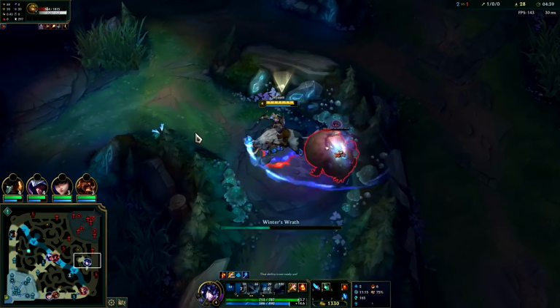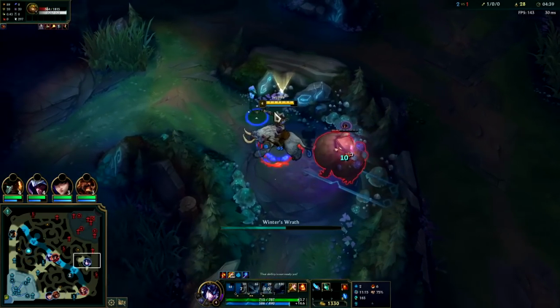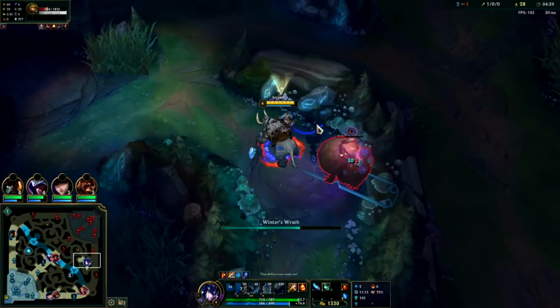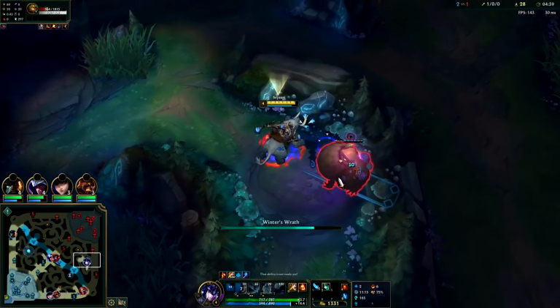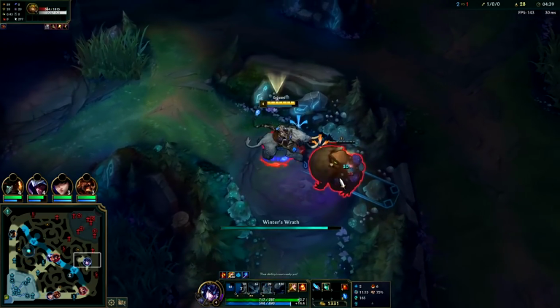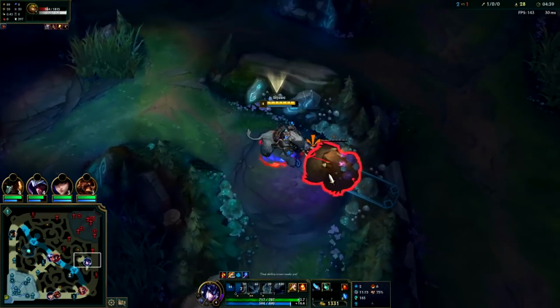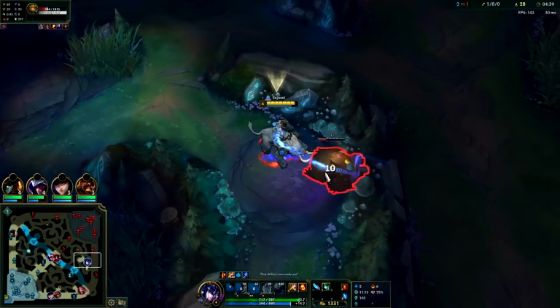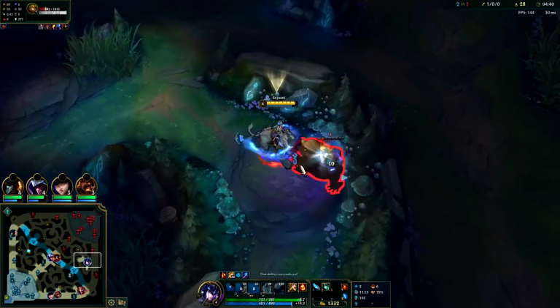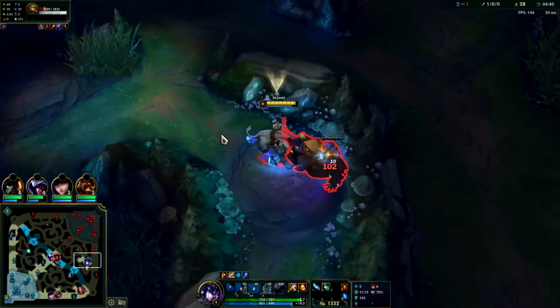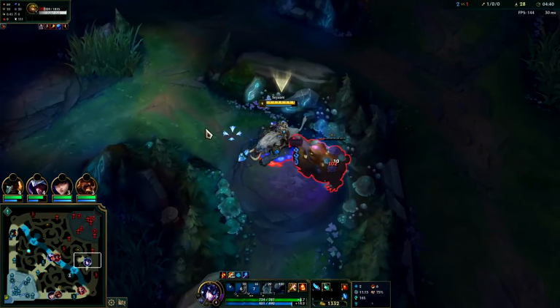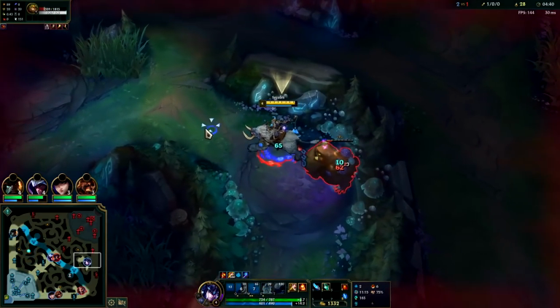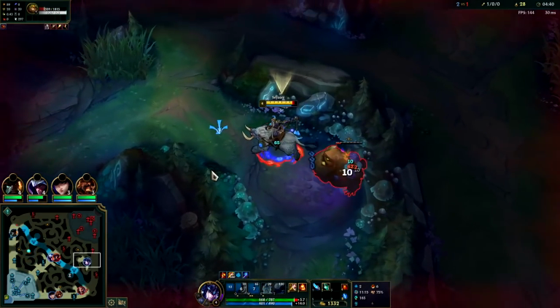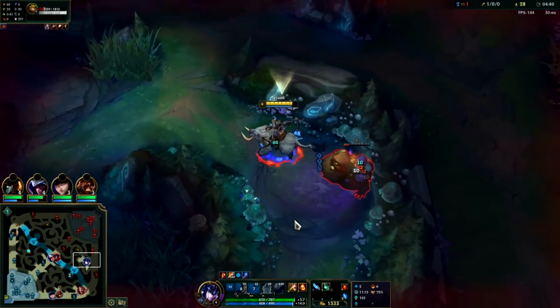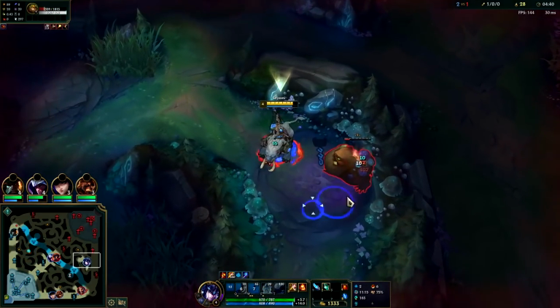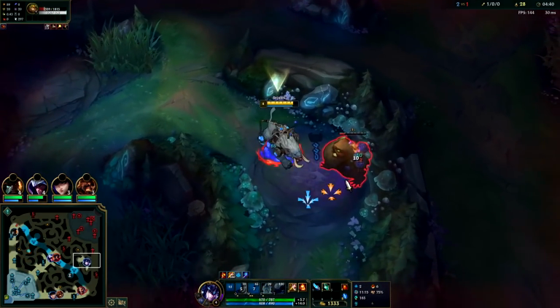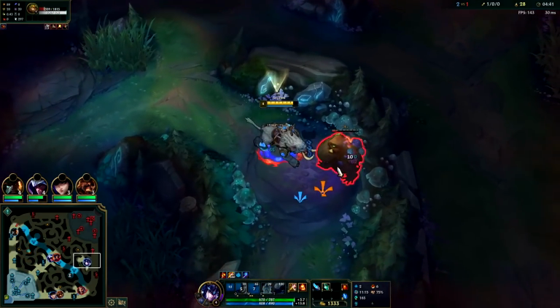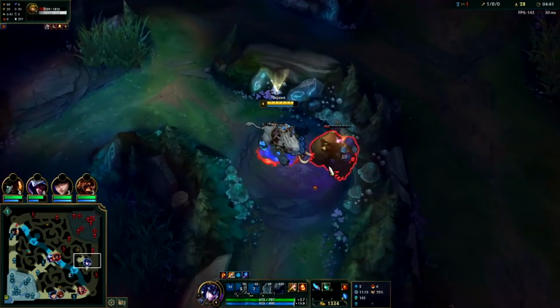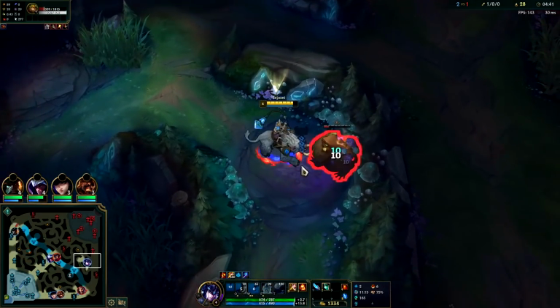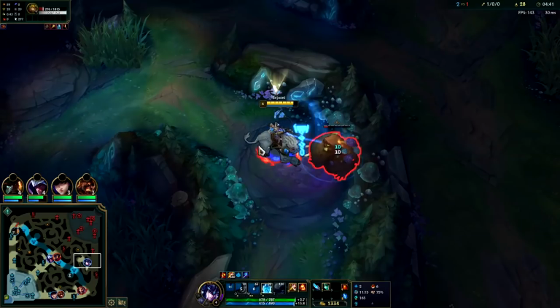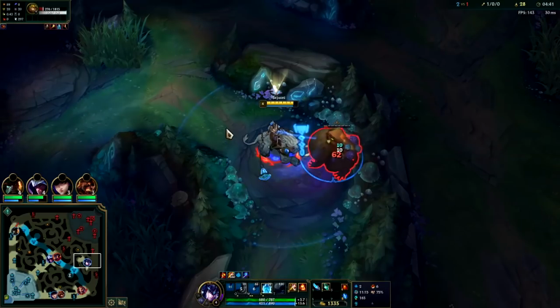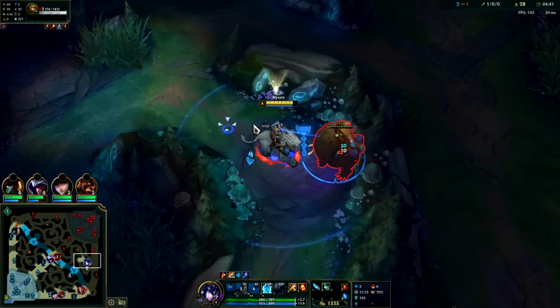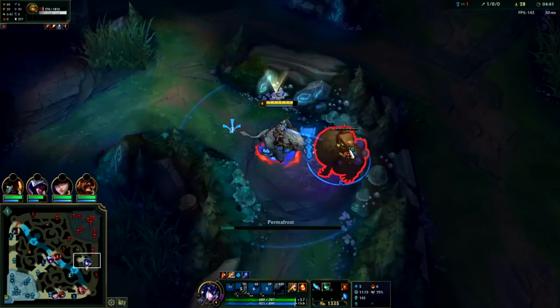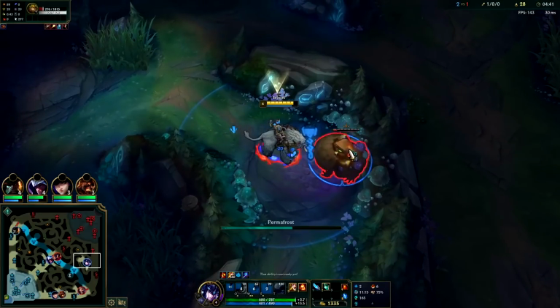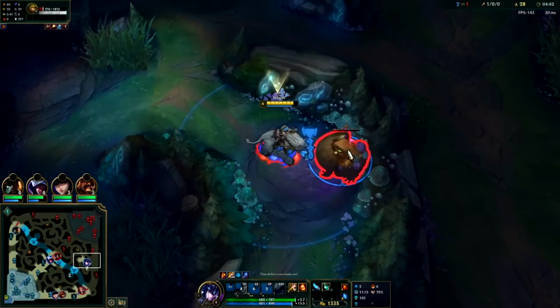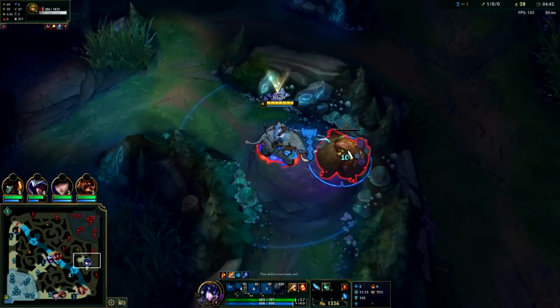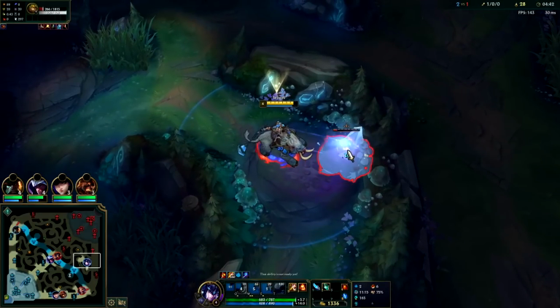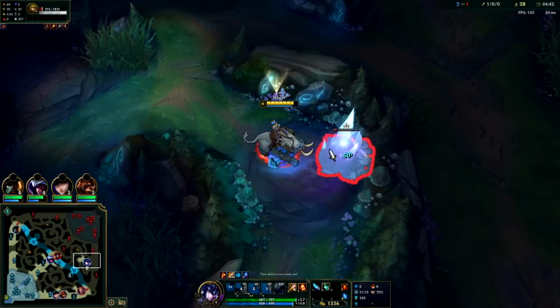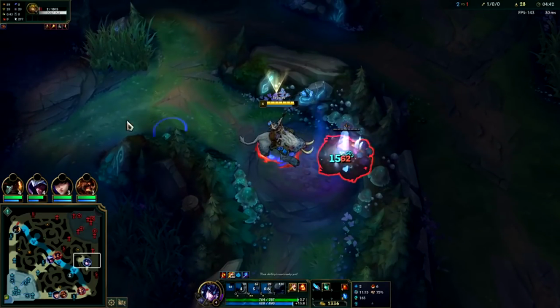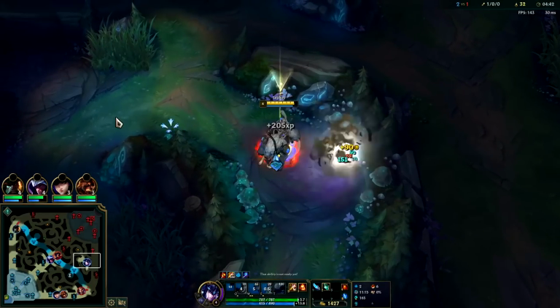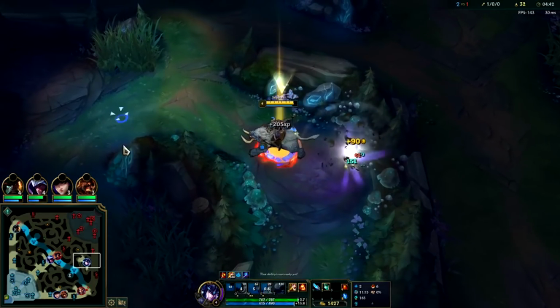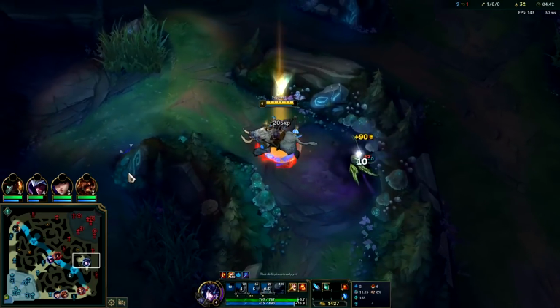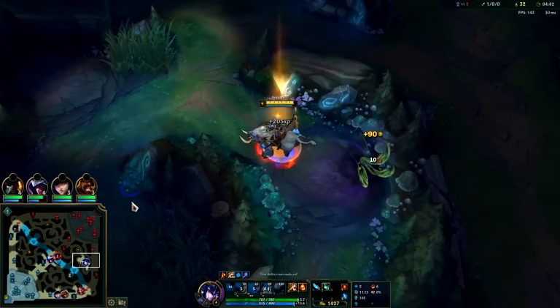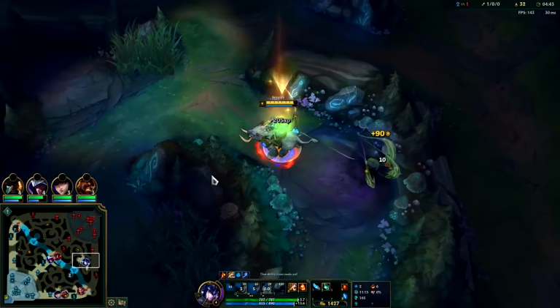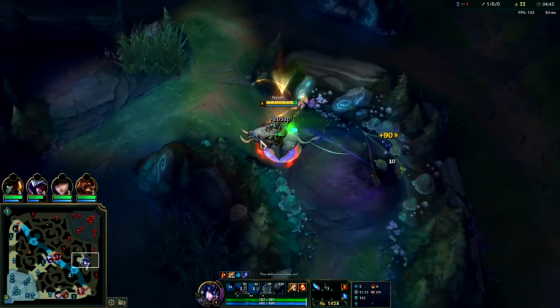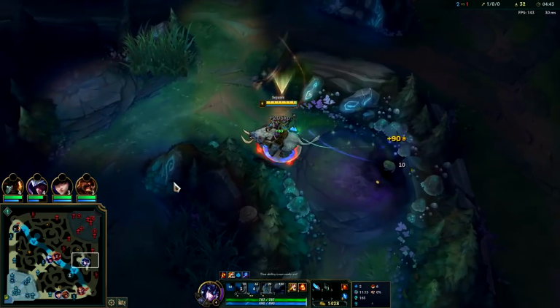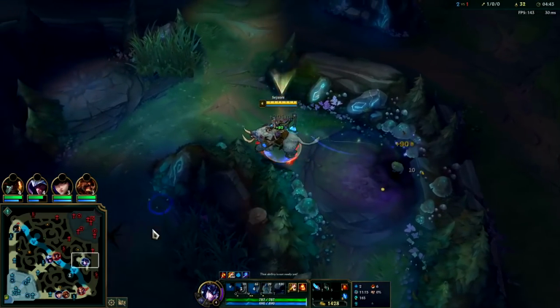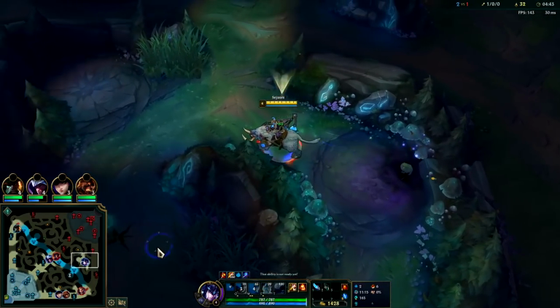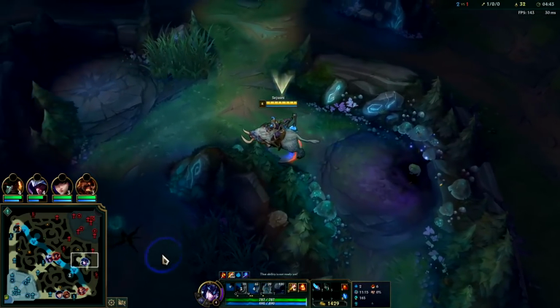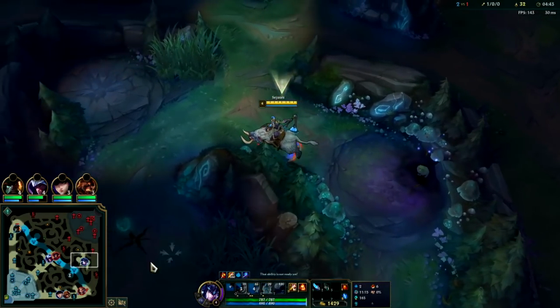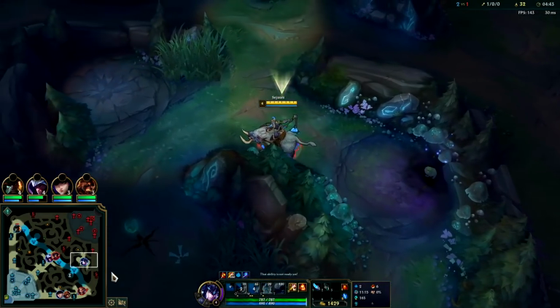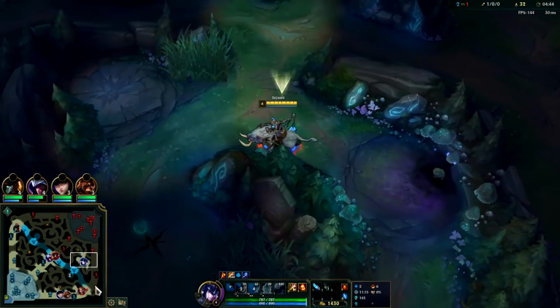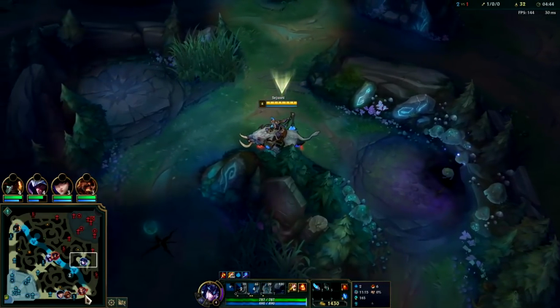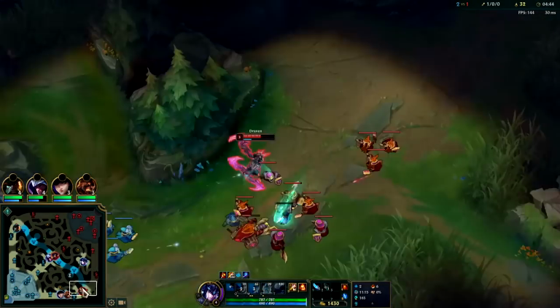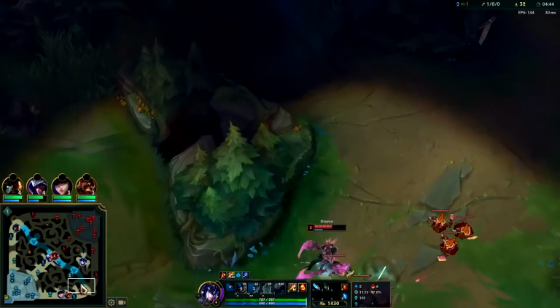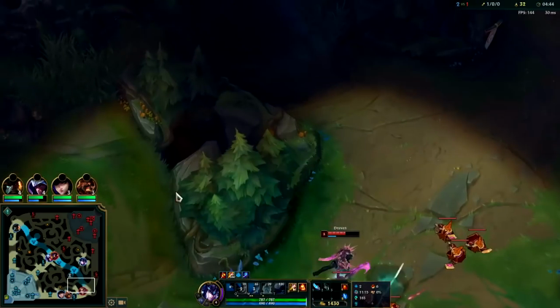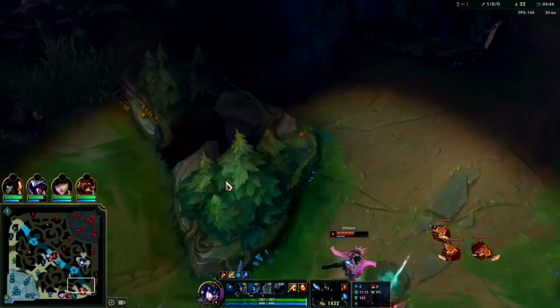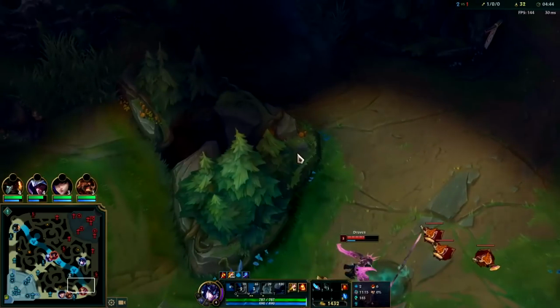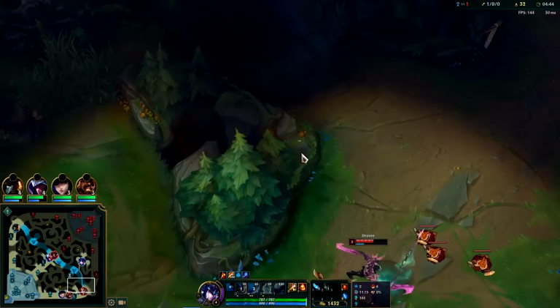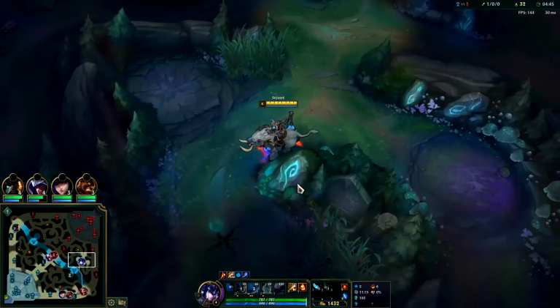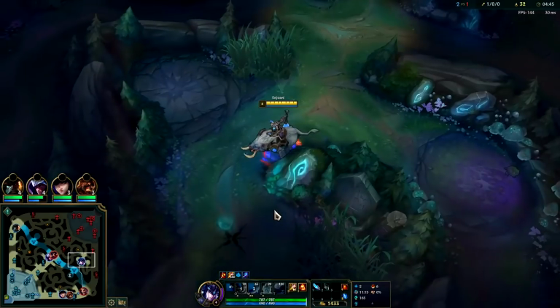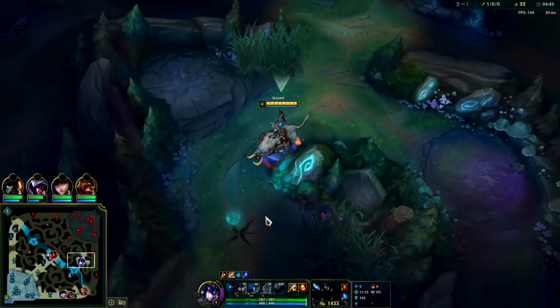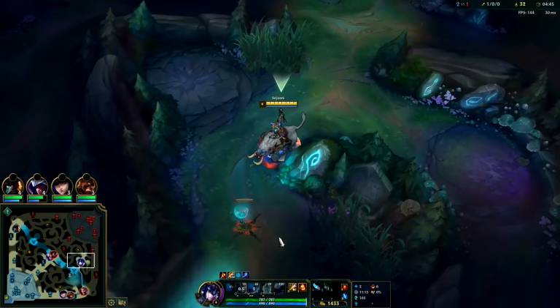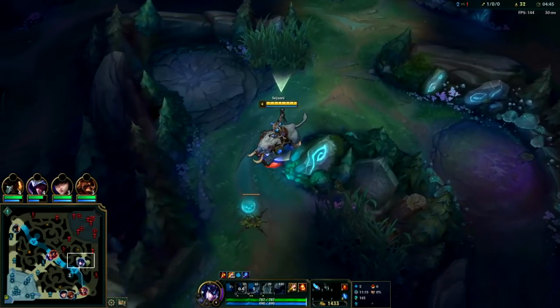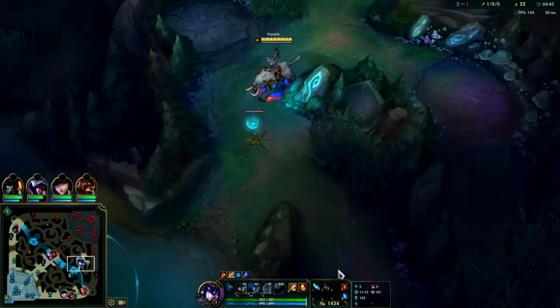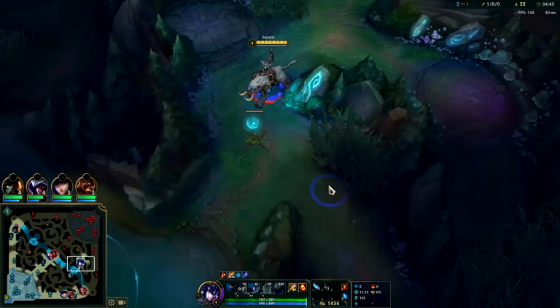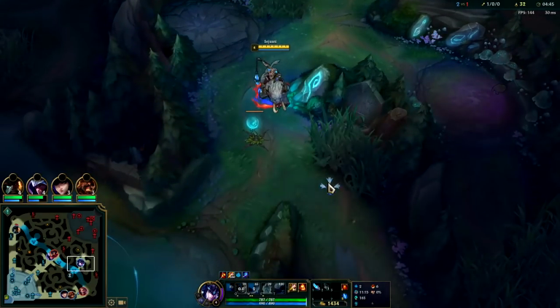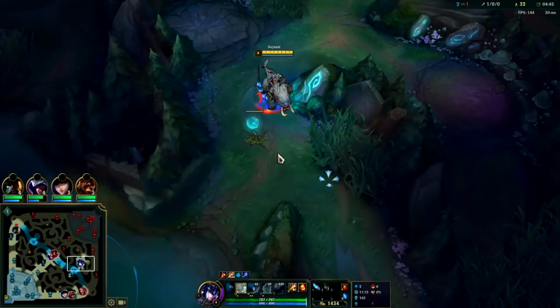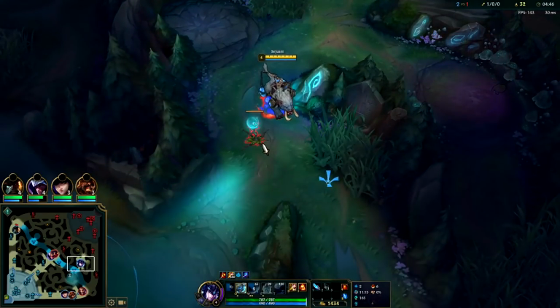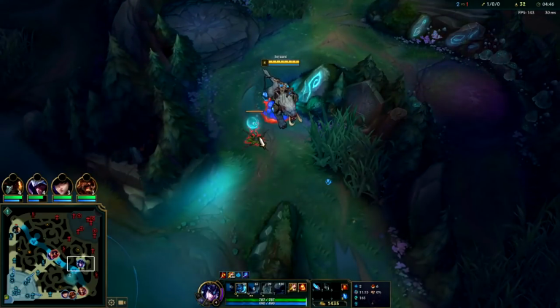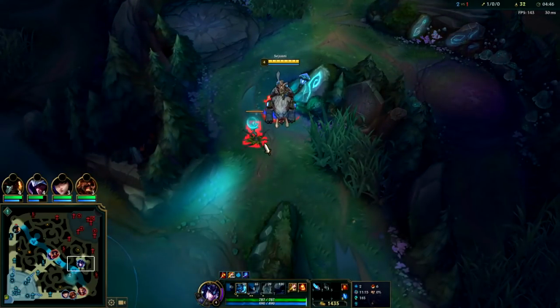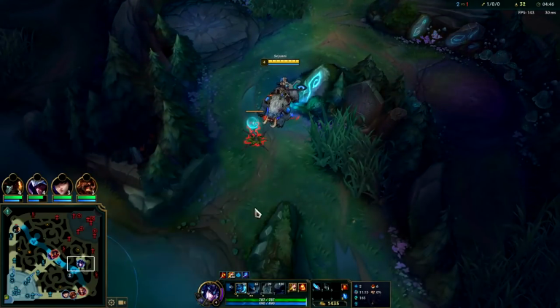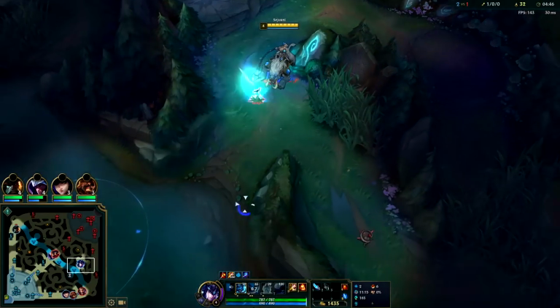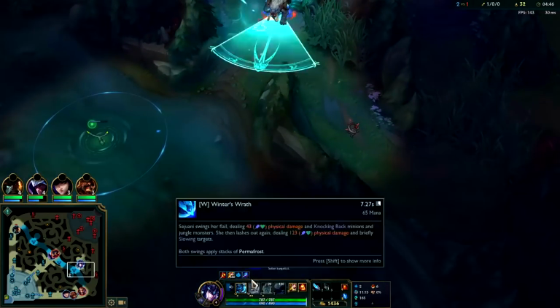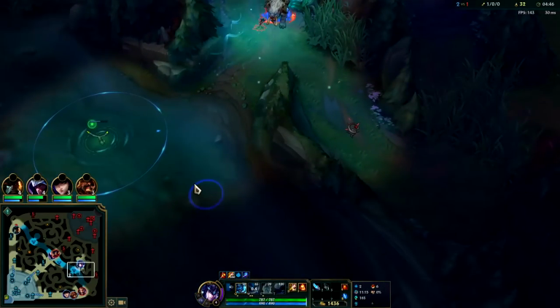She knows I went for bot side scuttle so she was paying attention when I fought her. I didn't have blue buff so she would have known I hadn't taken it yet — I think that's what's going on right now.